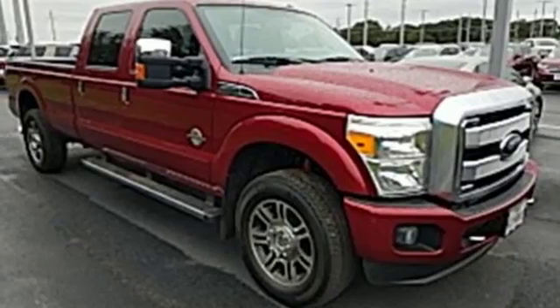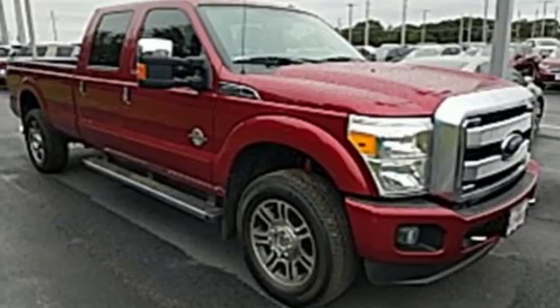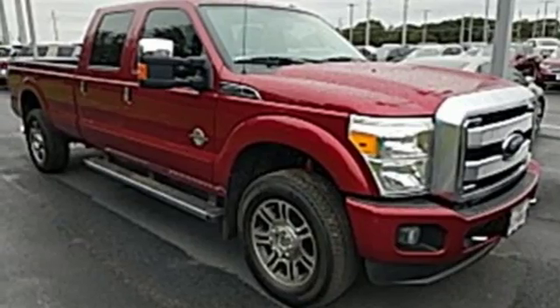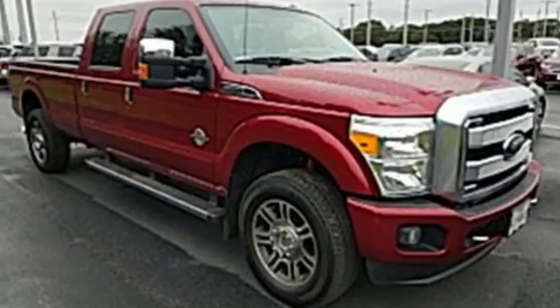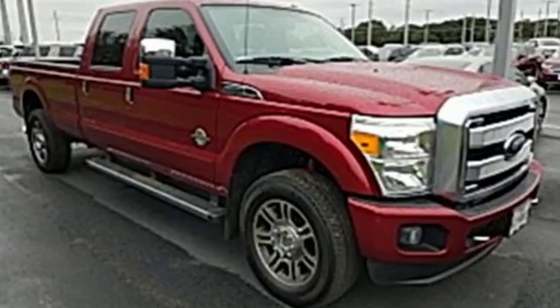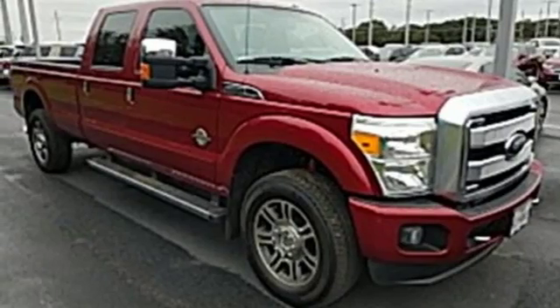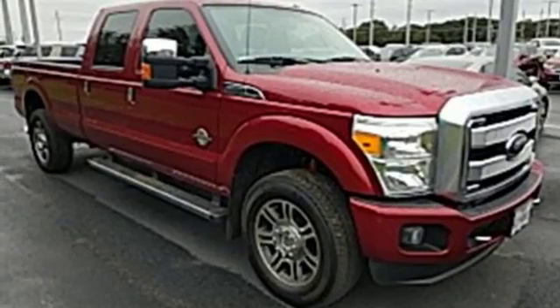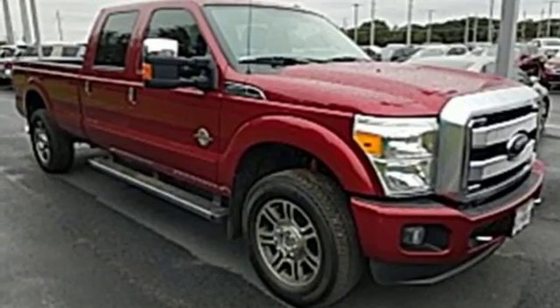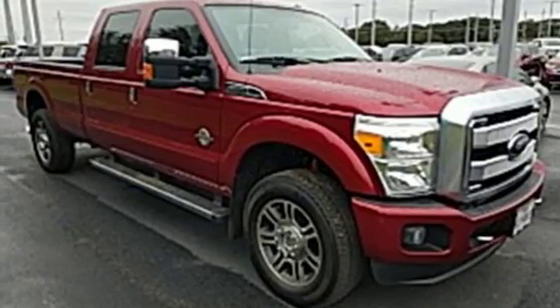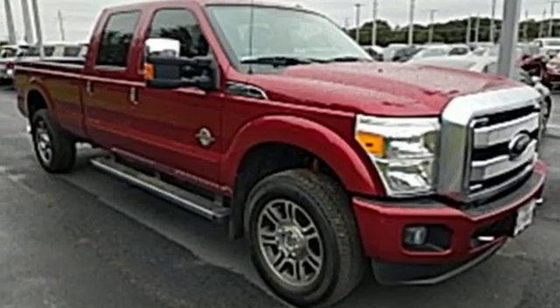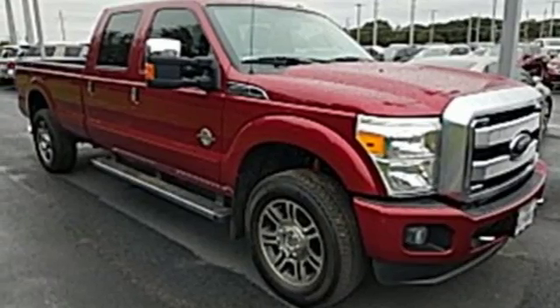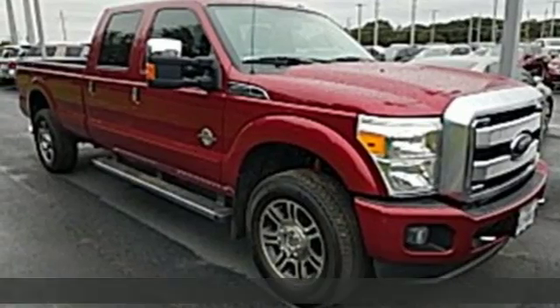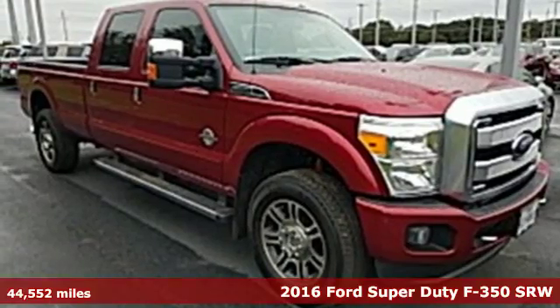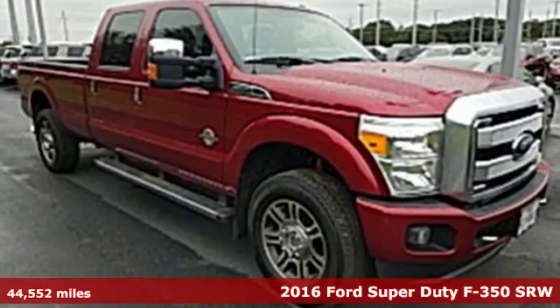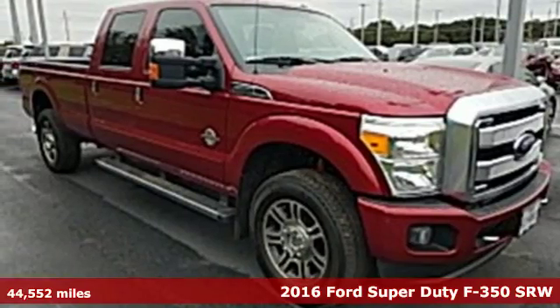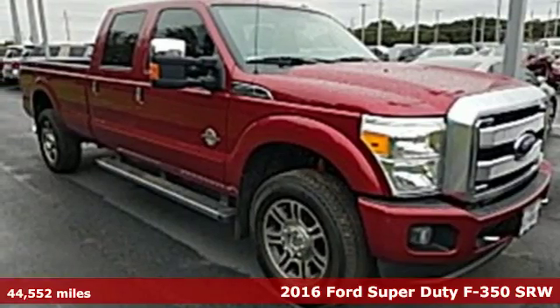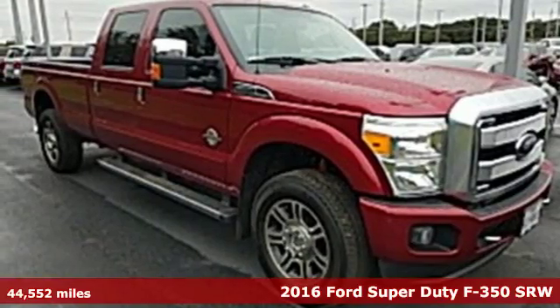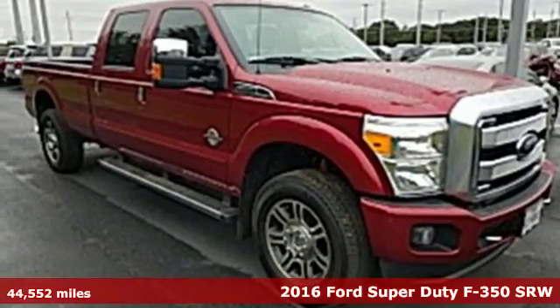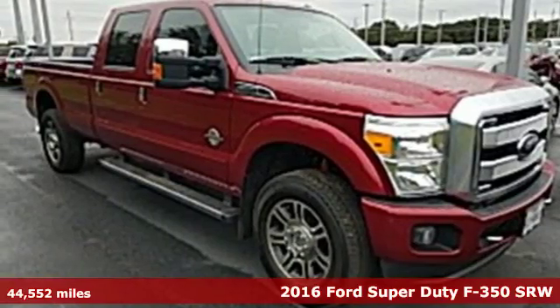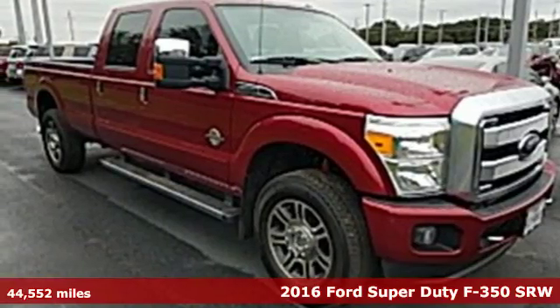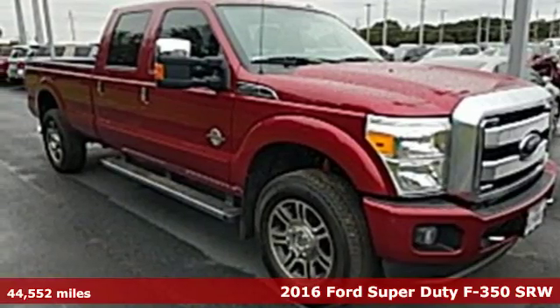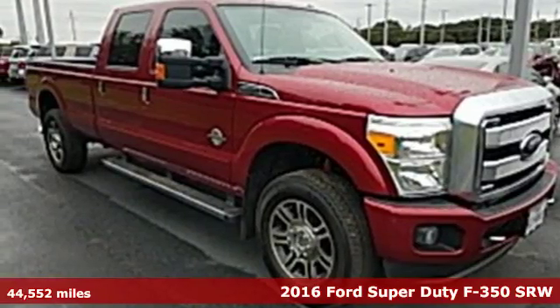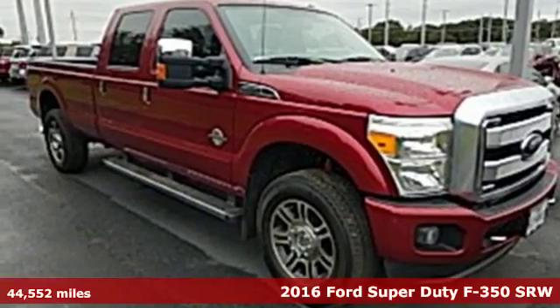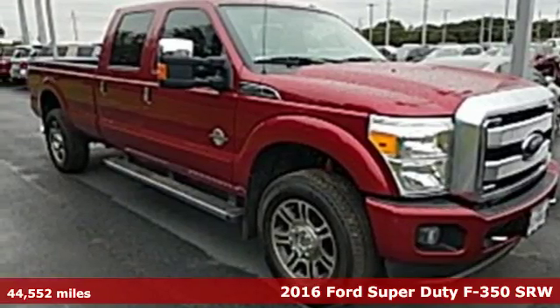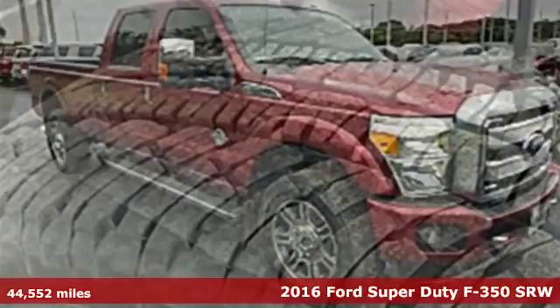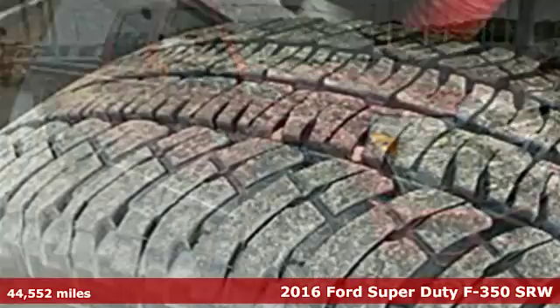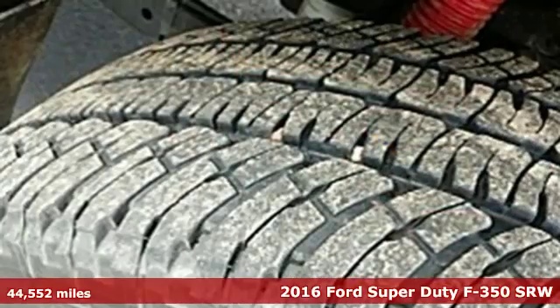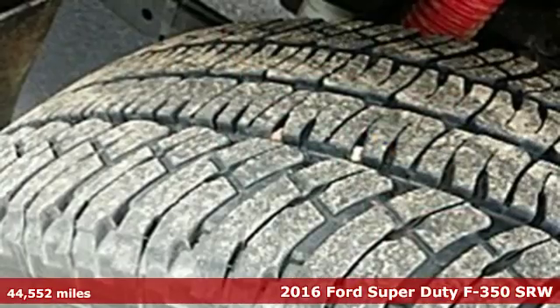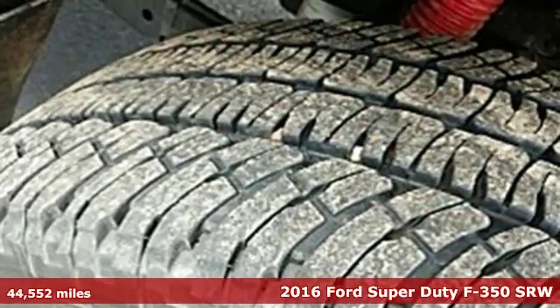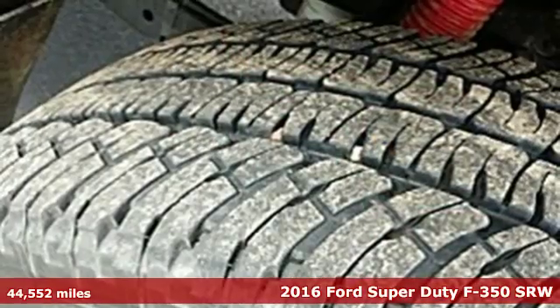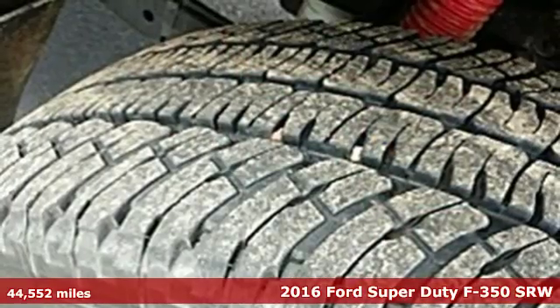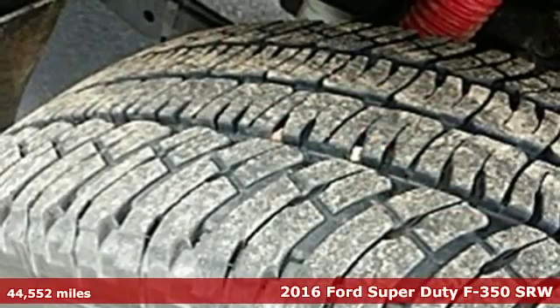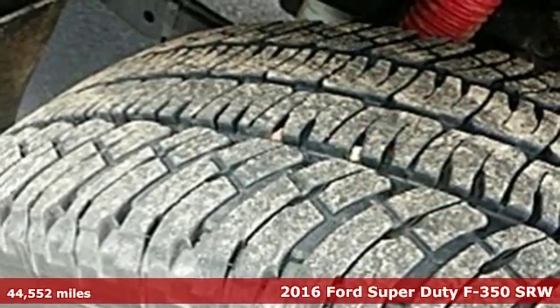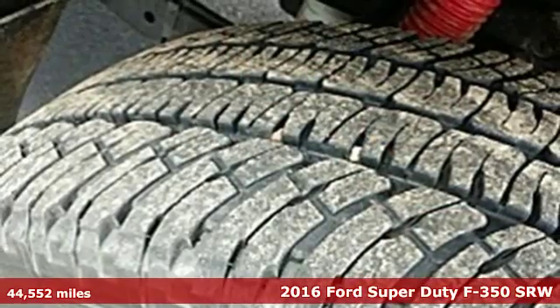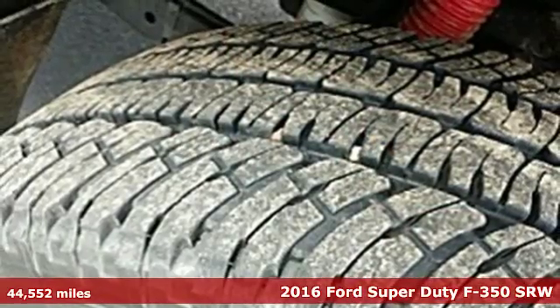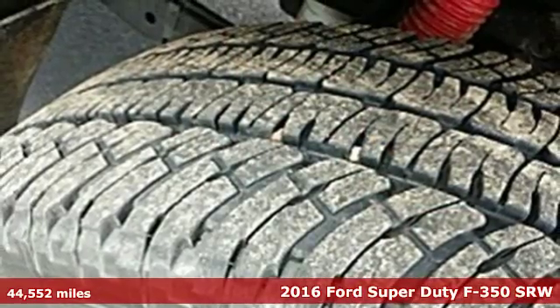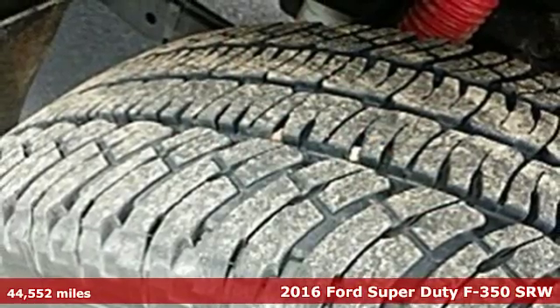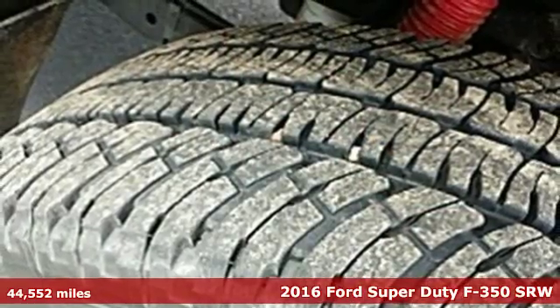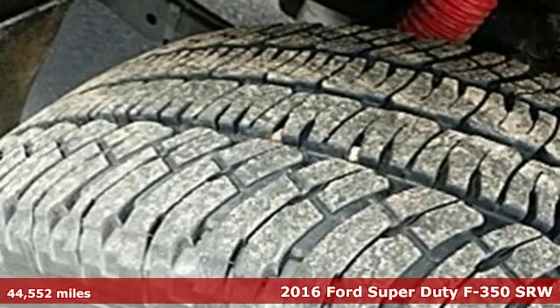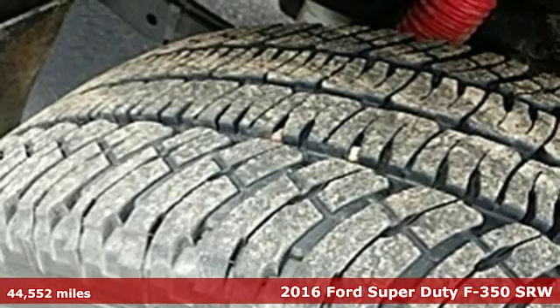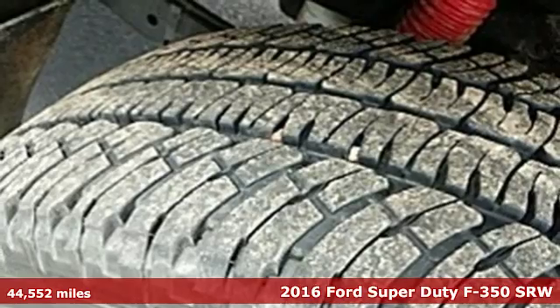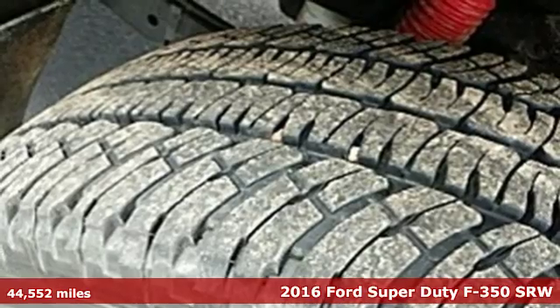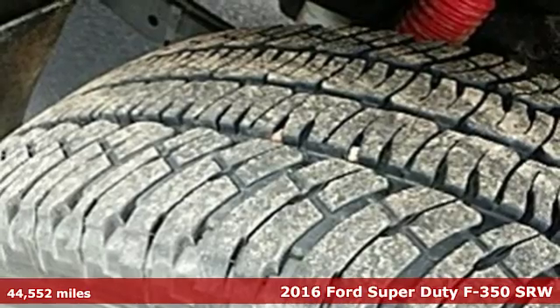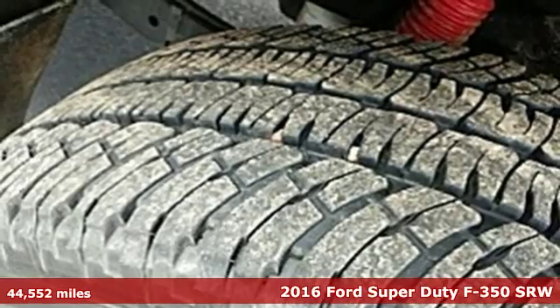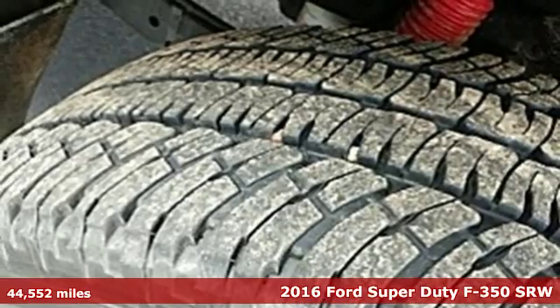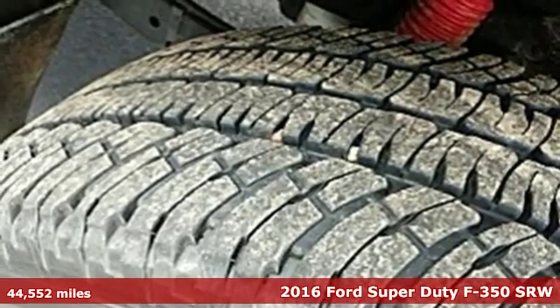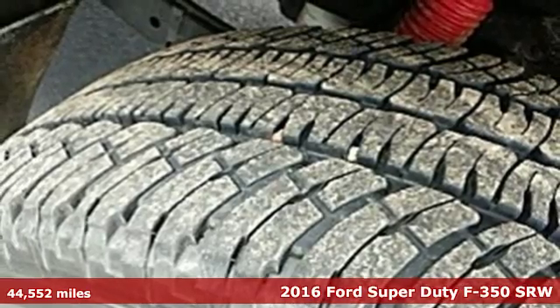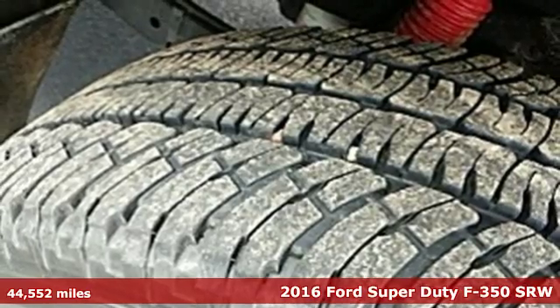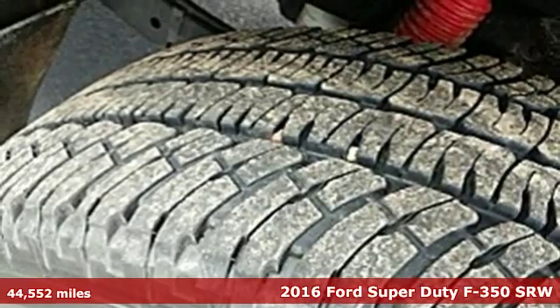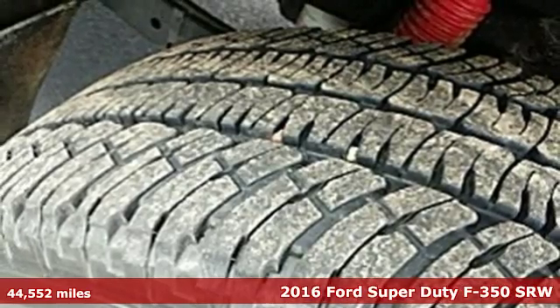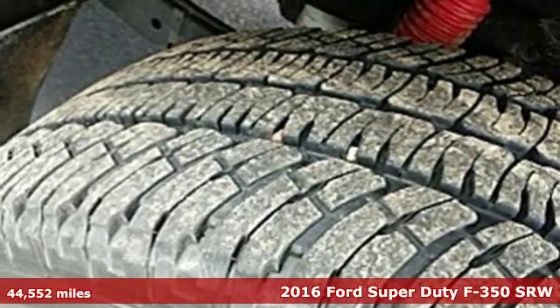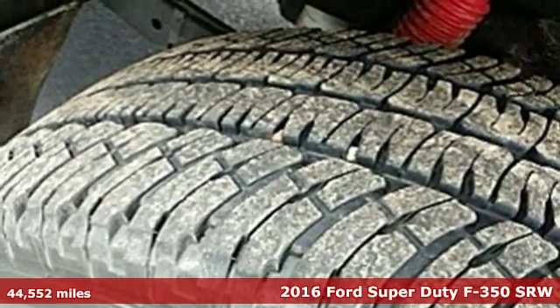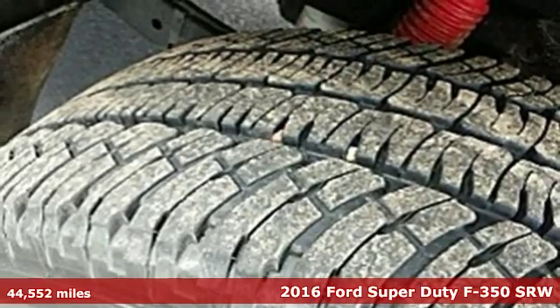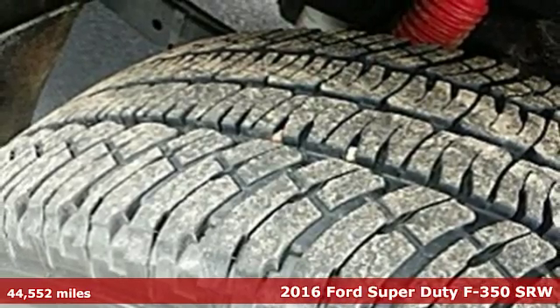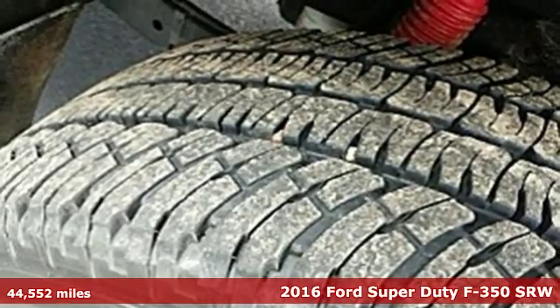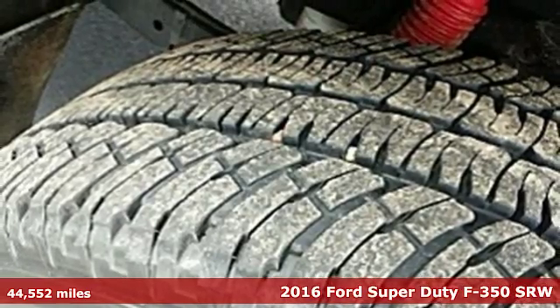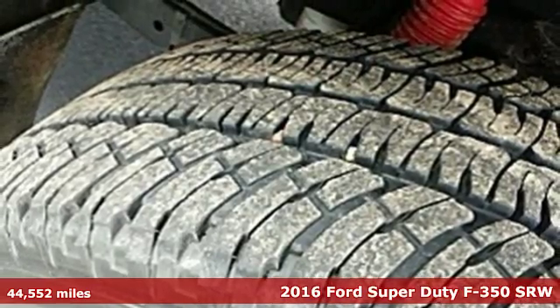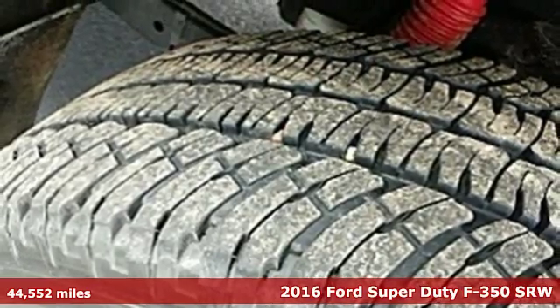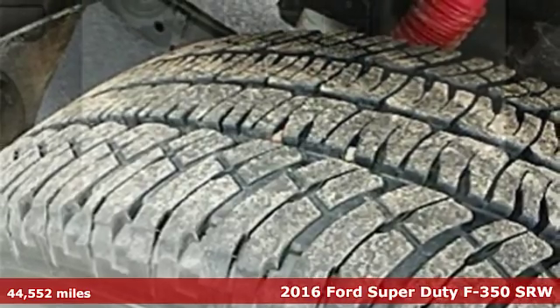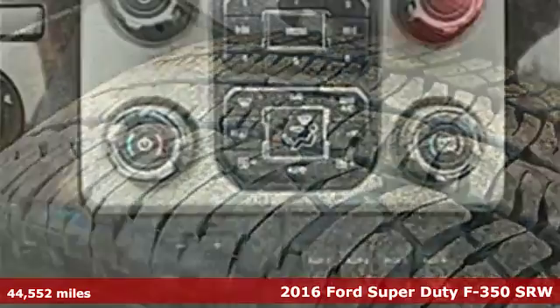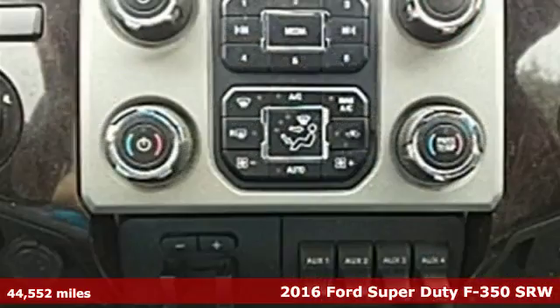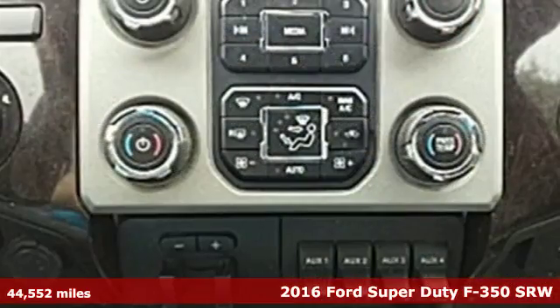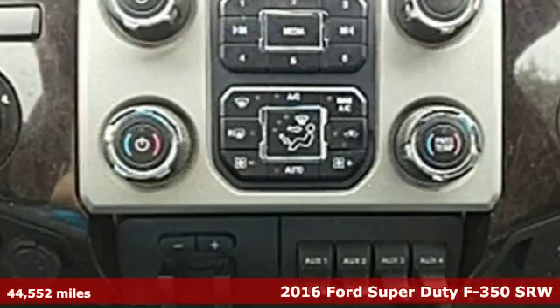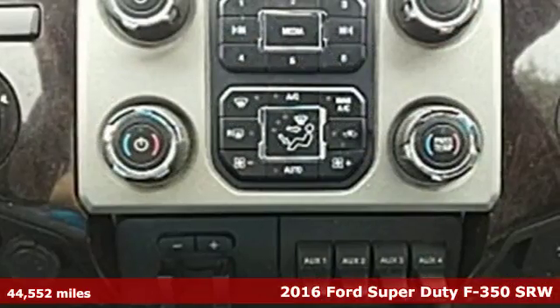Here's a 2016 Ford Super Duty F-350 single rear wheel. Every generation has its Ford. This one's yours.